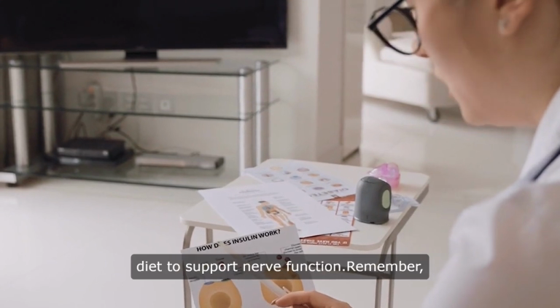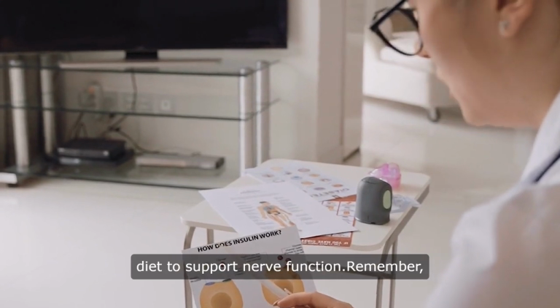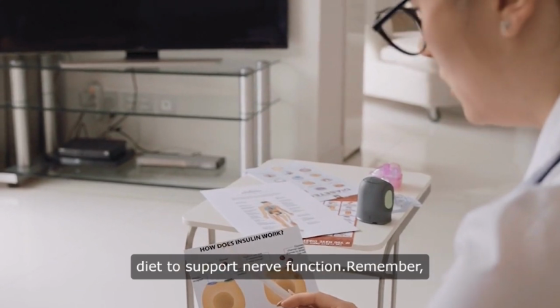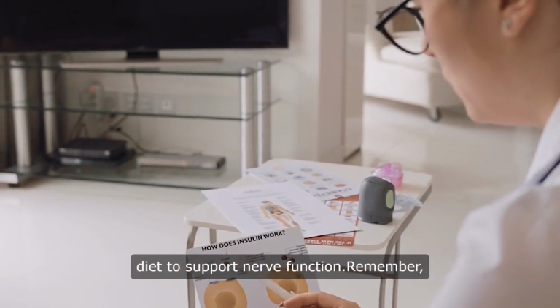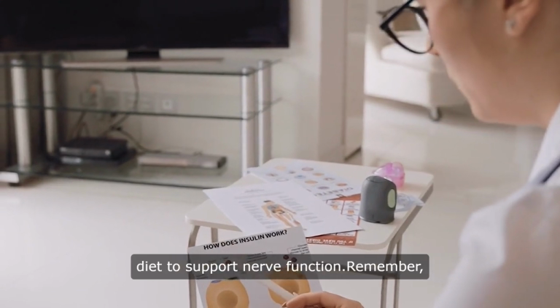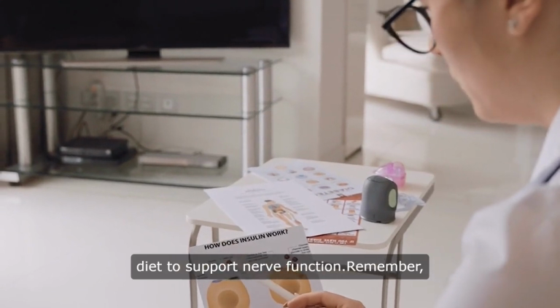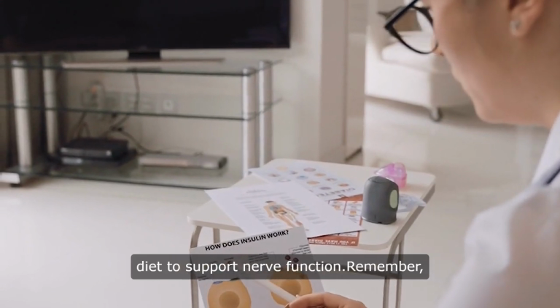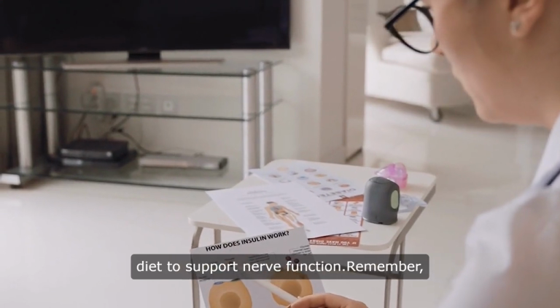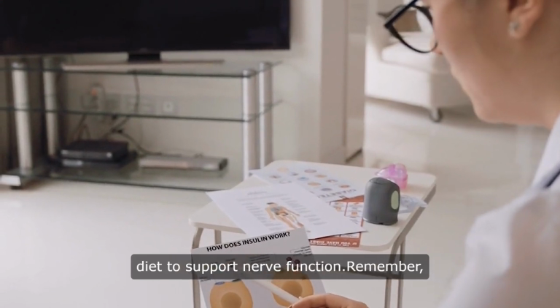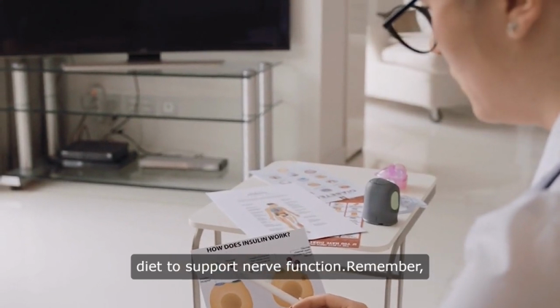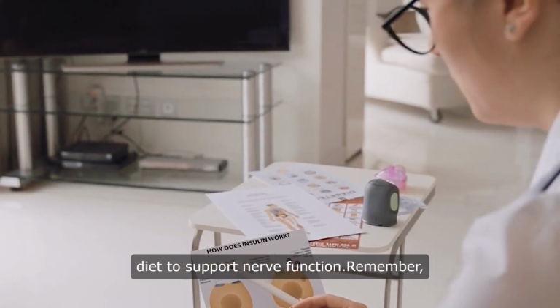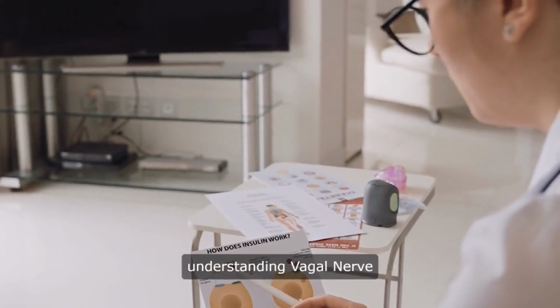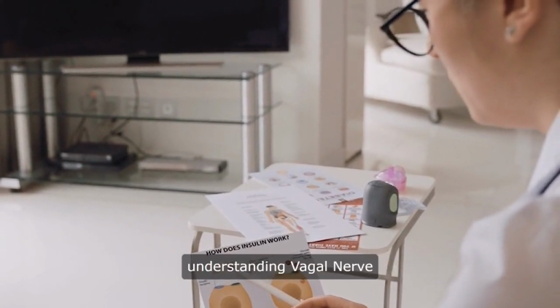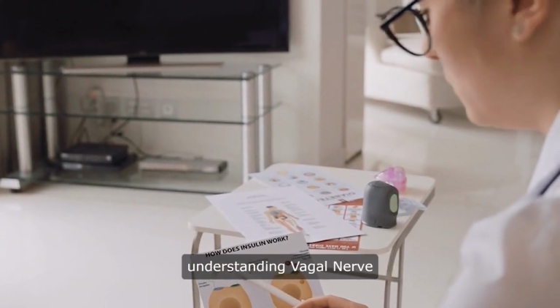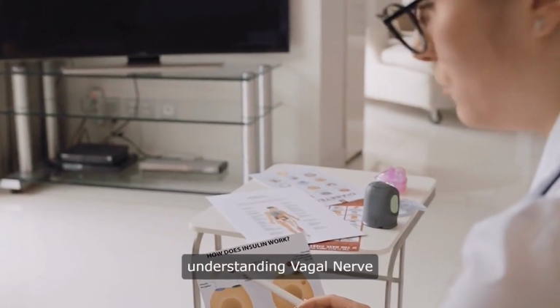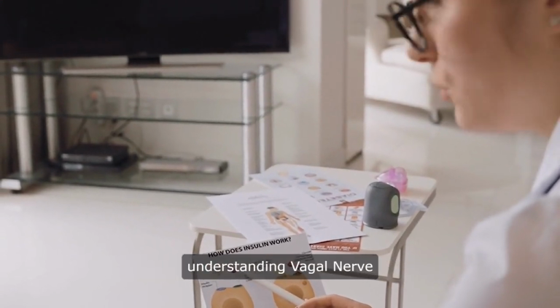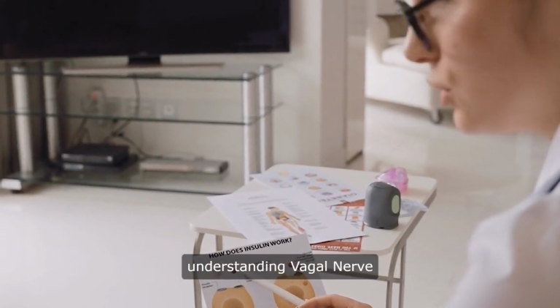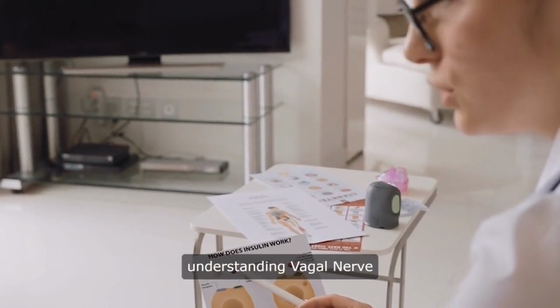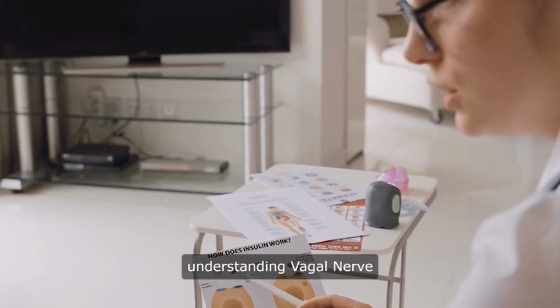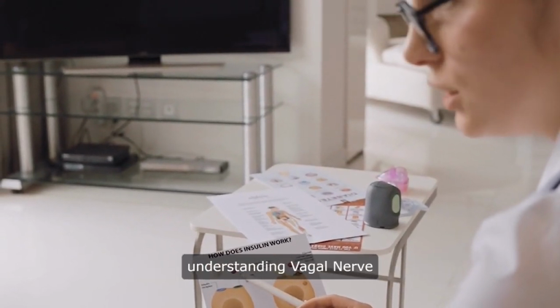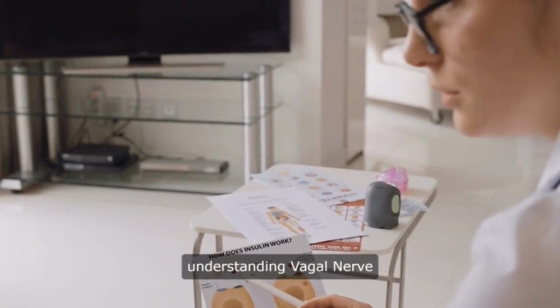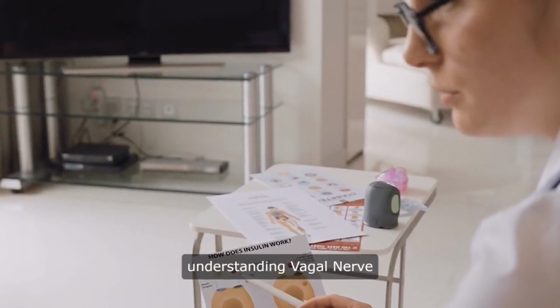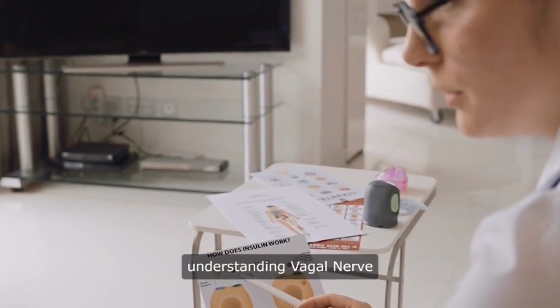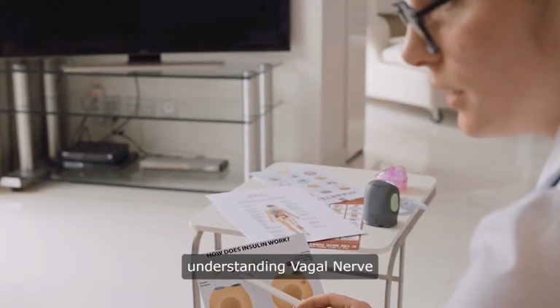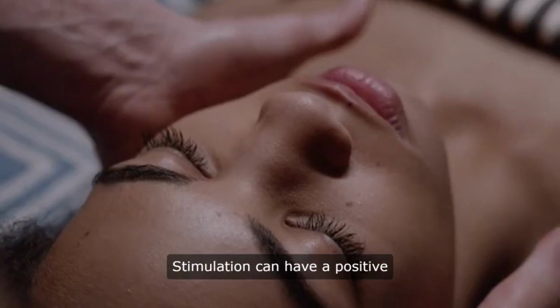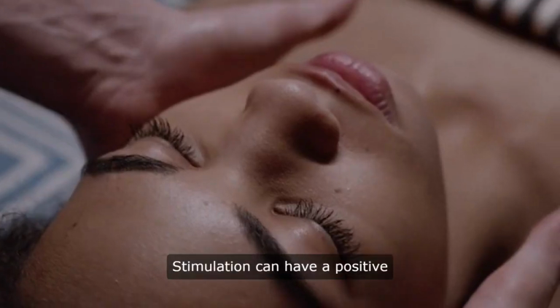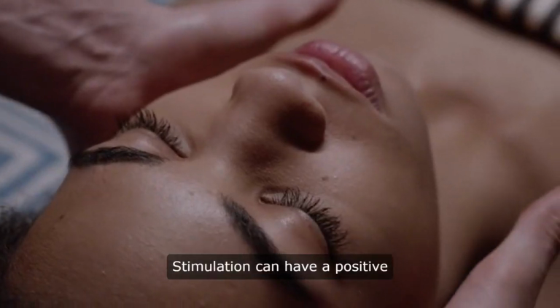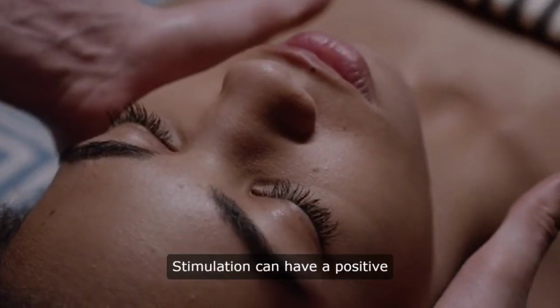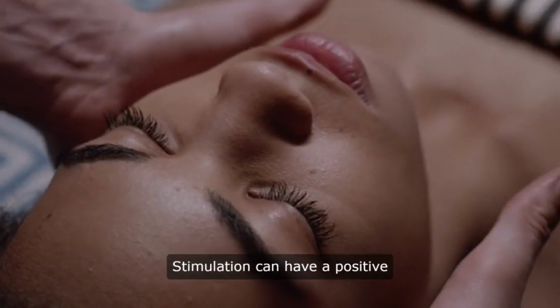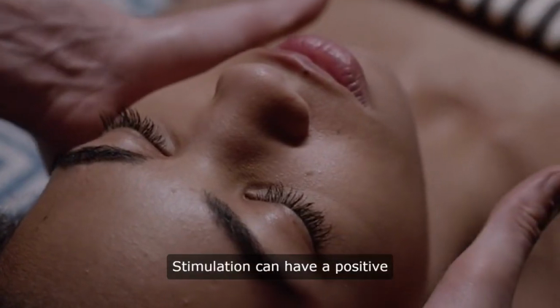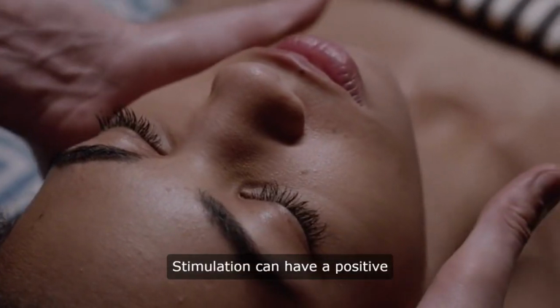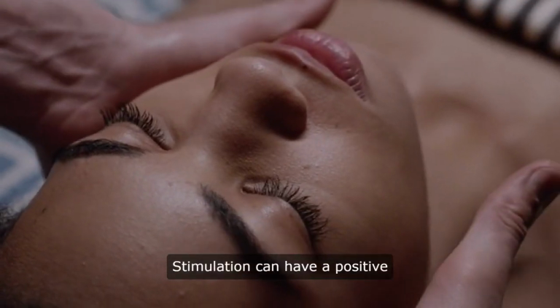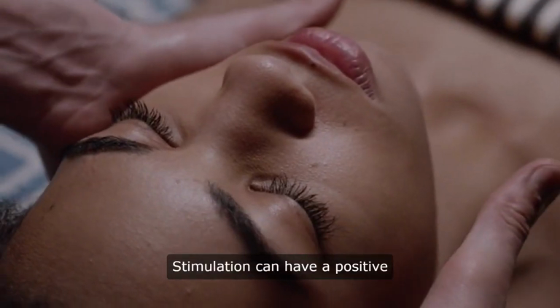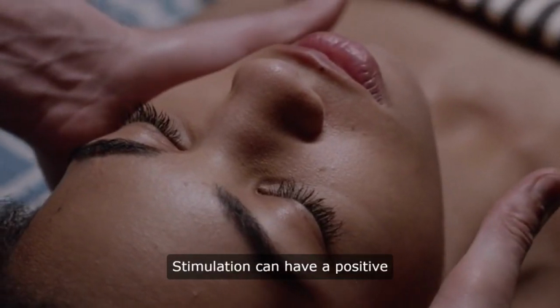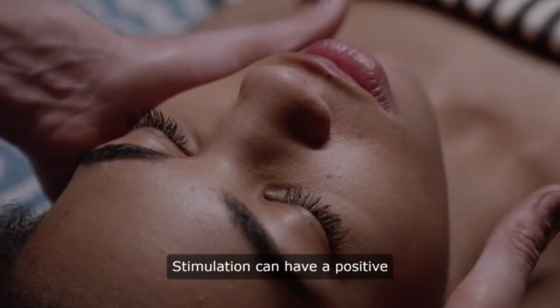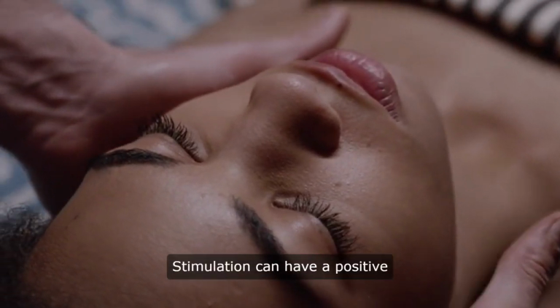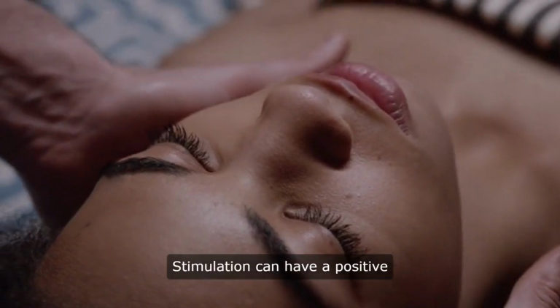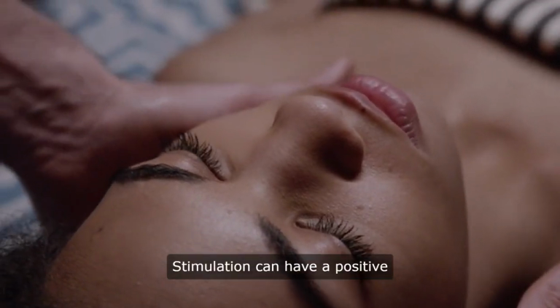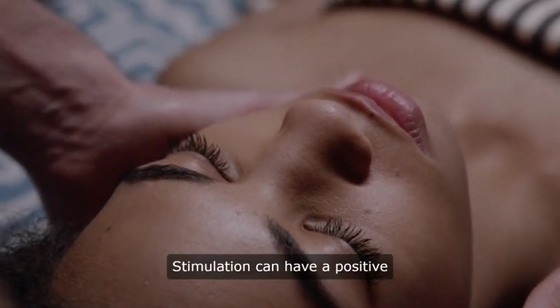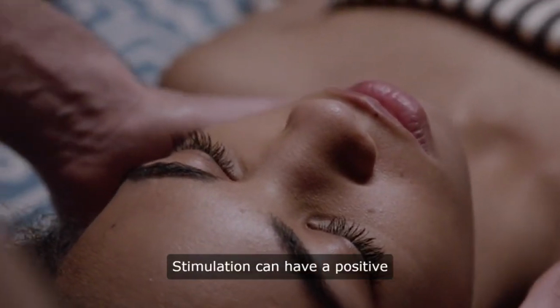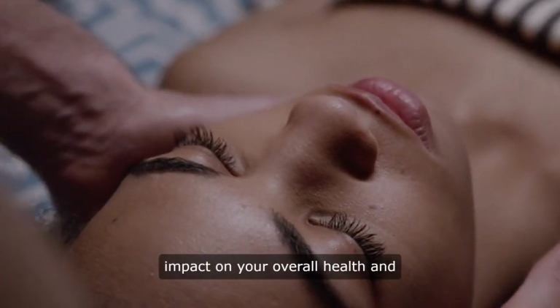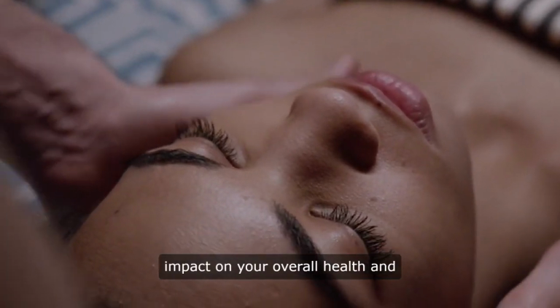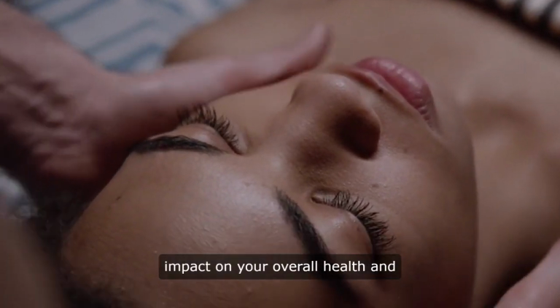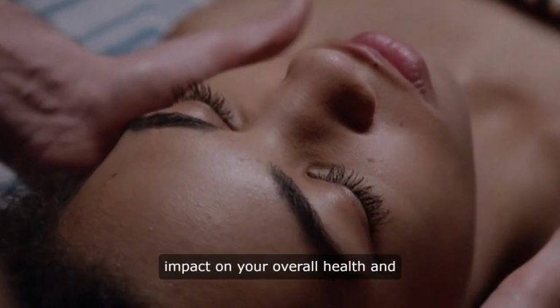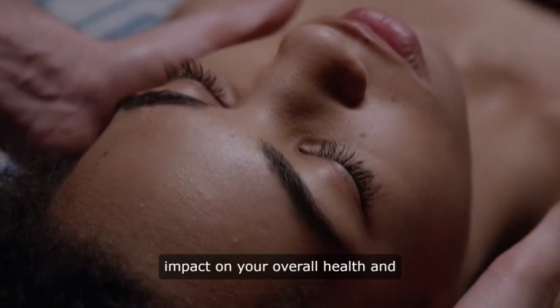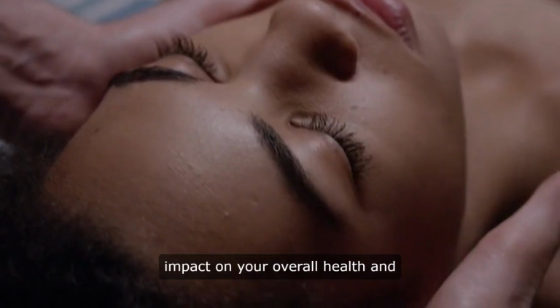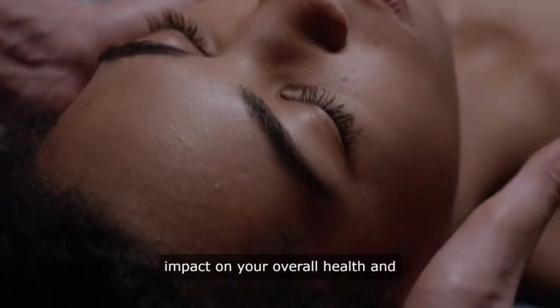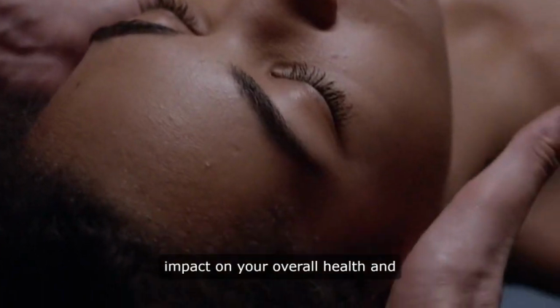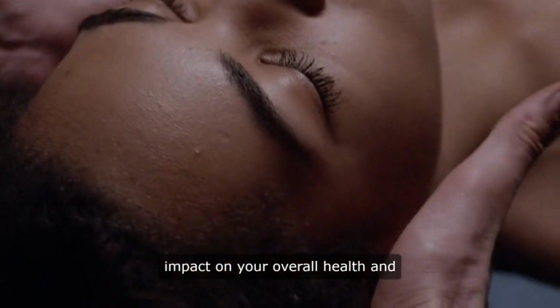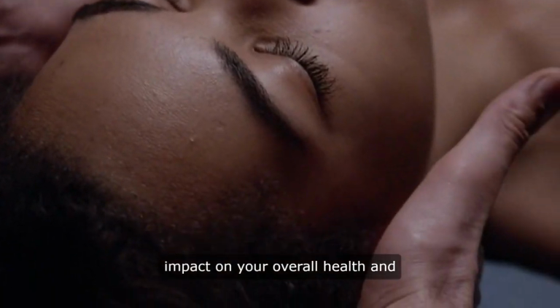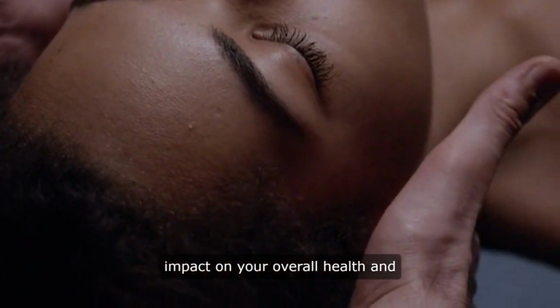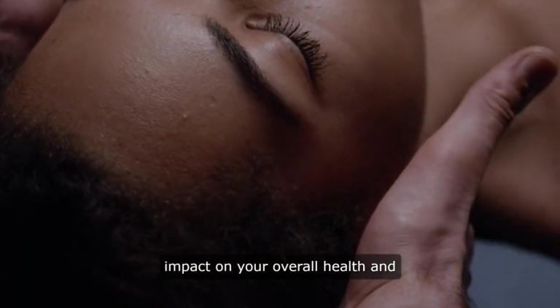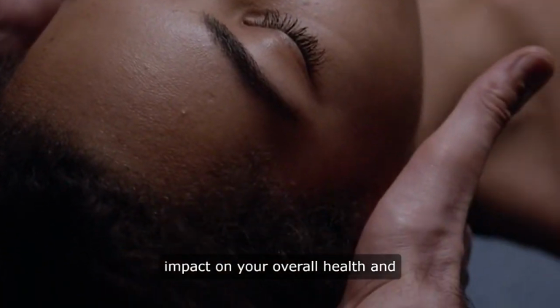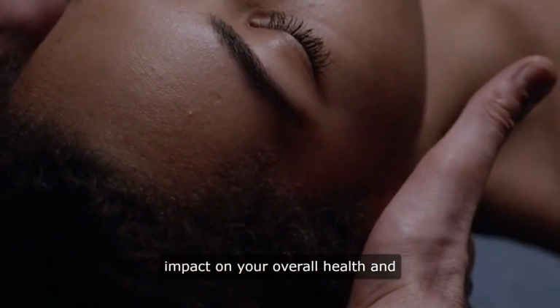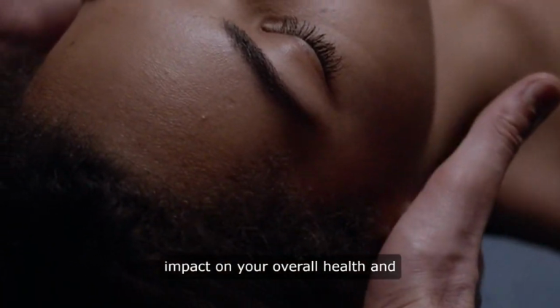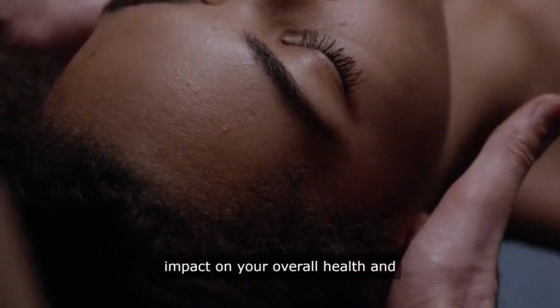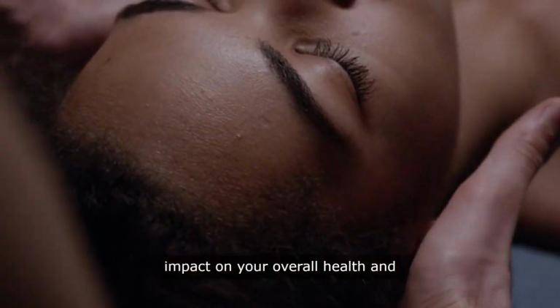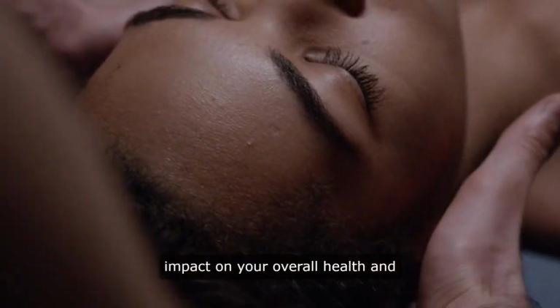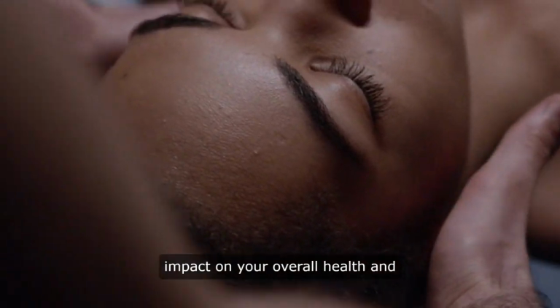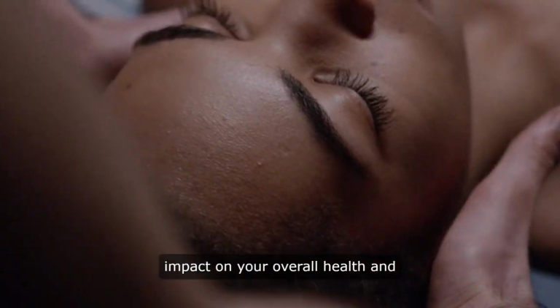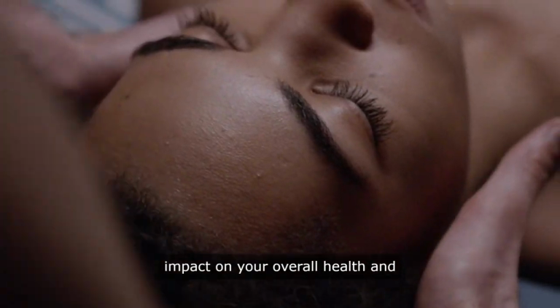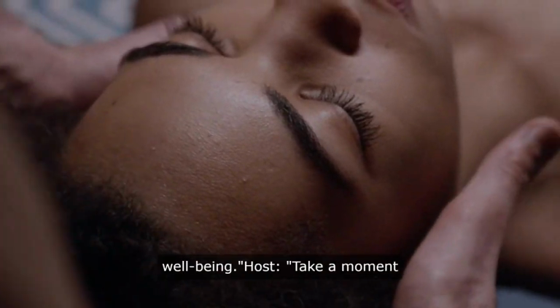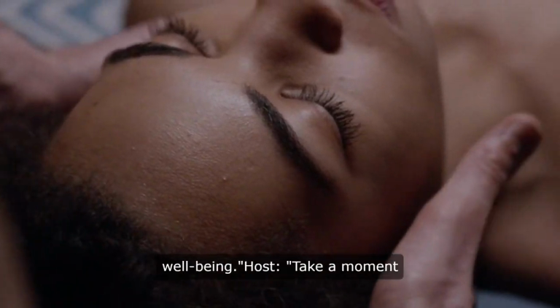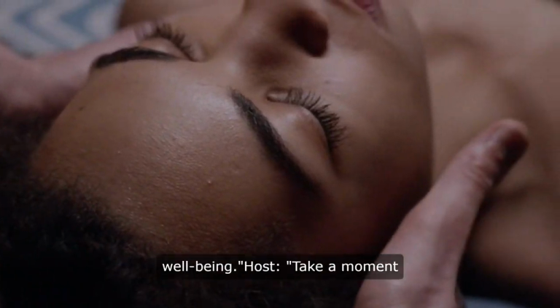Remember, understanding vagal nerve stimulation can have a positive impact on your overall health and well-being.